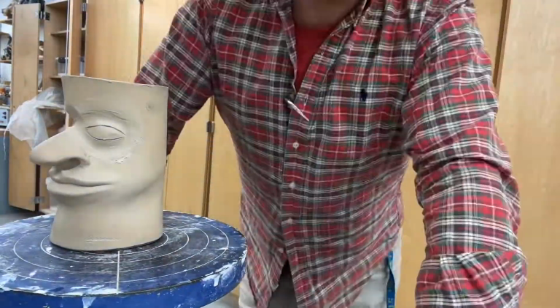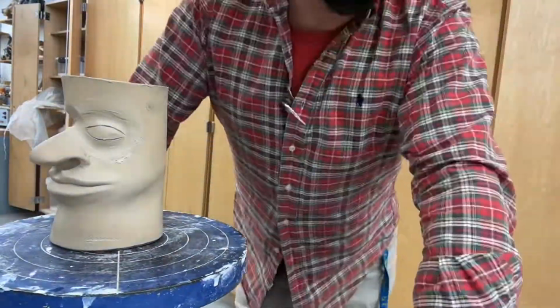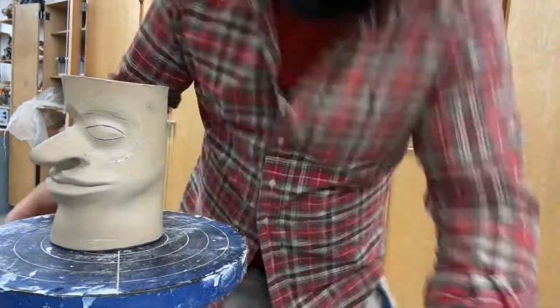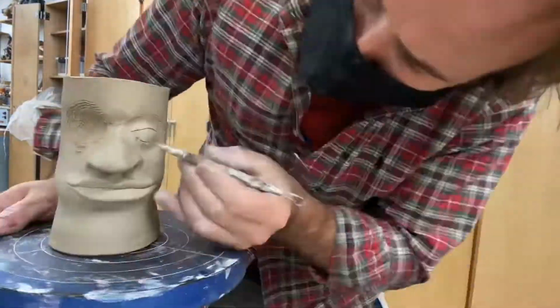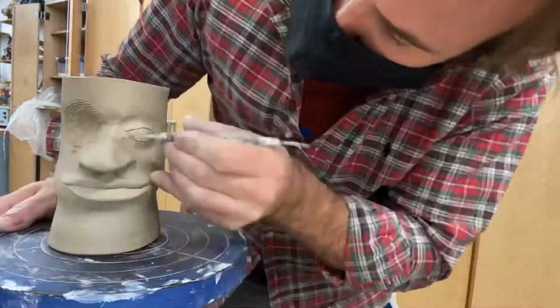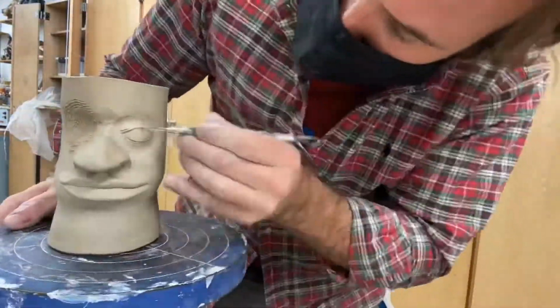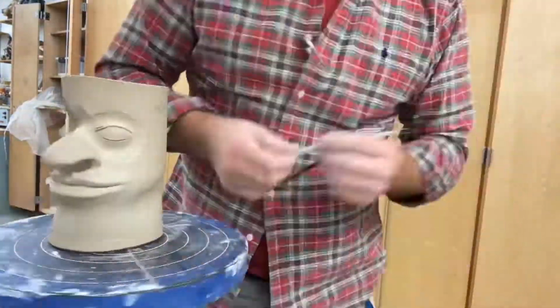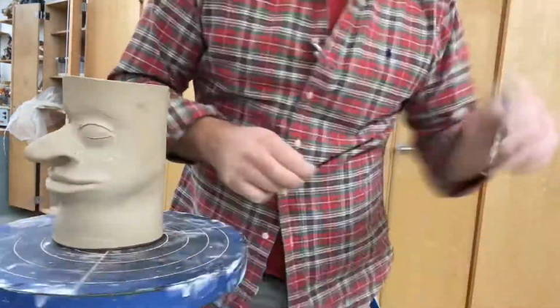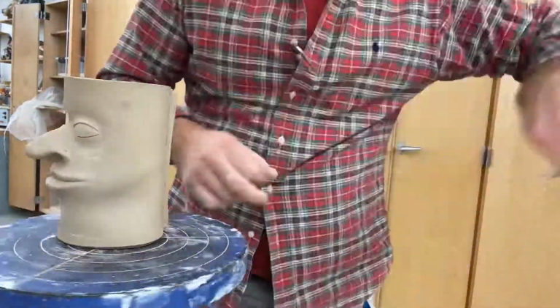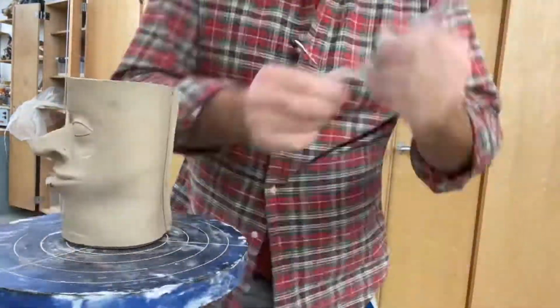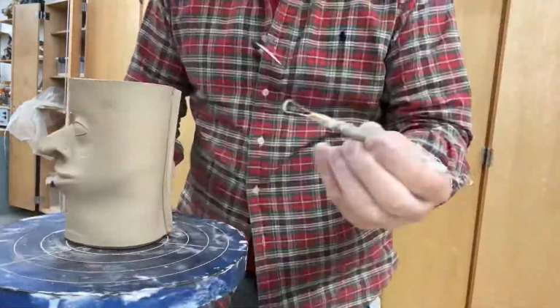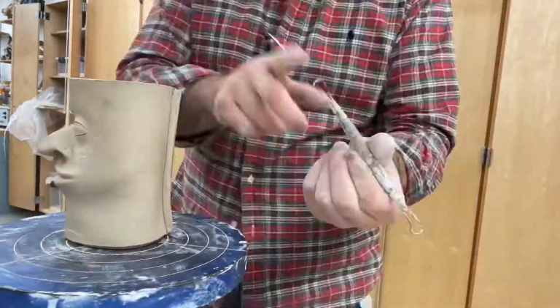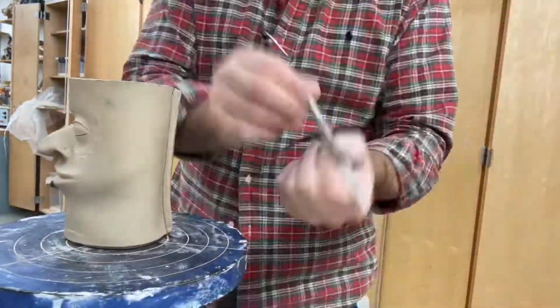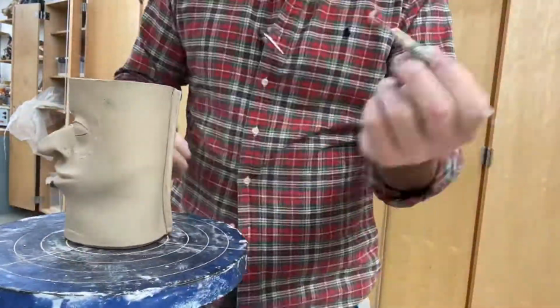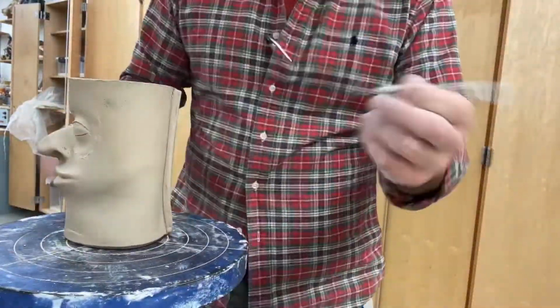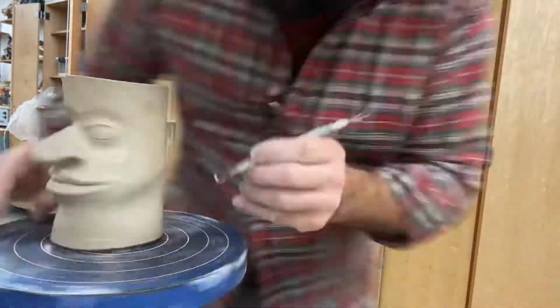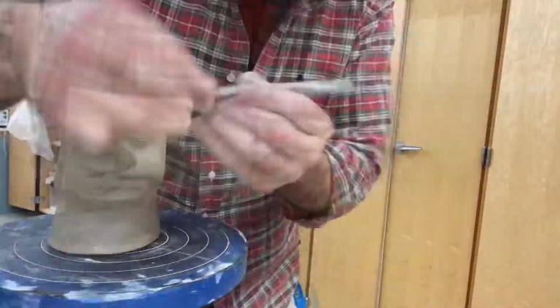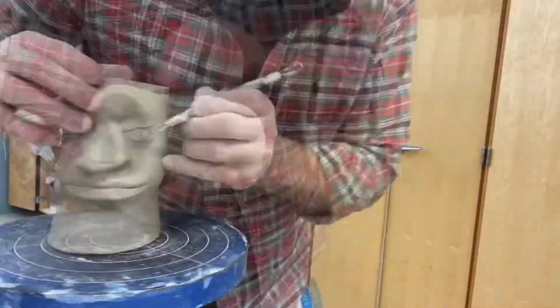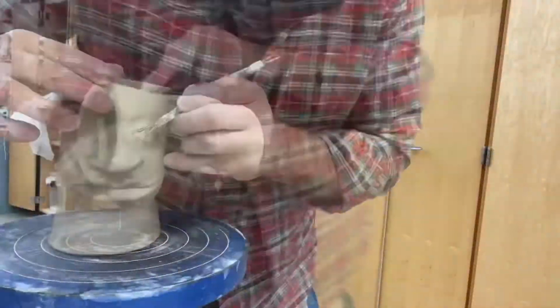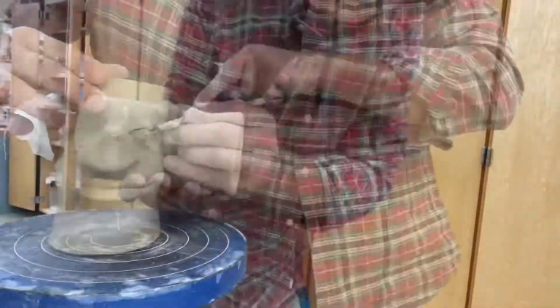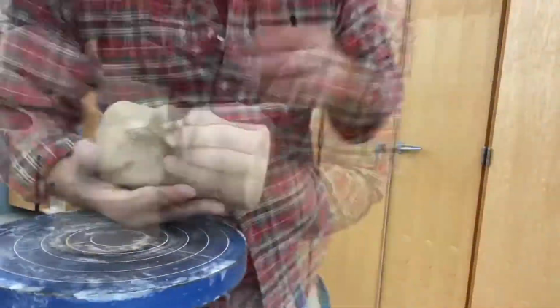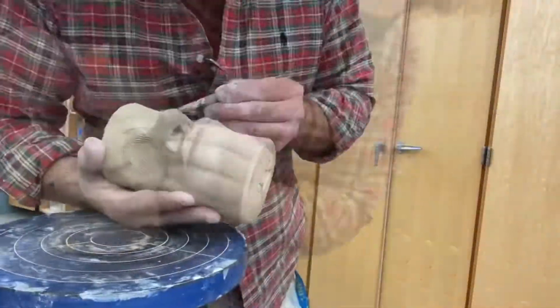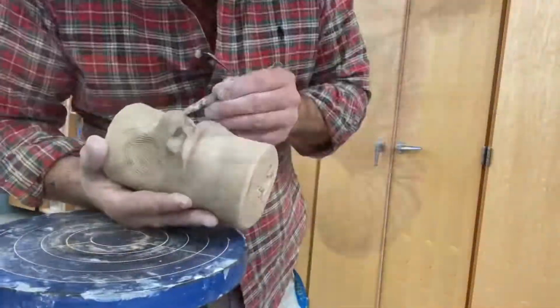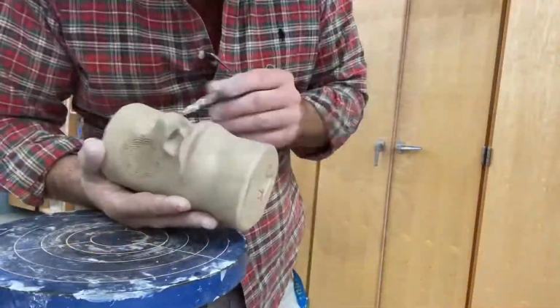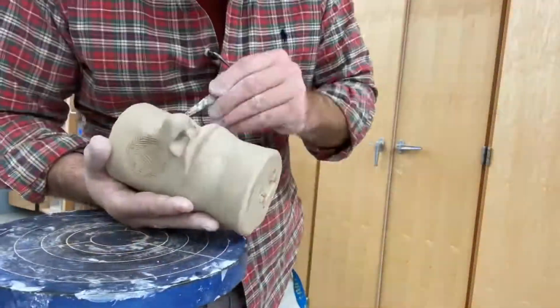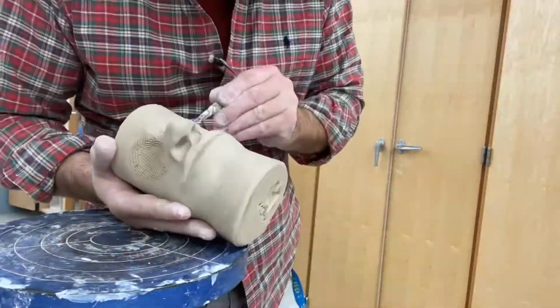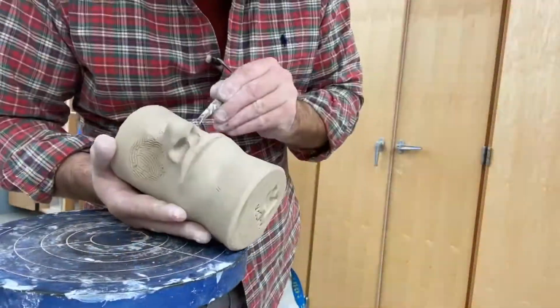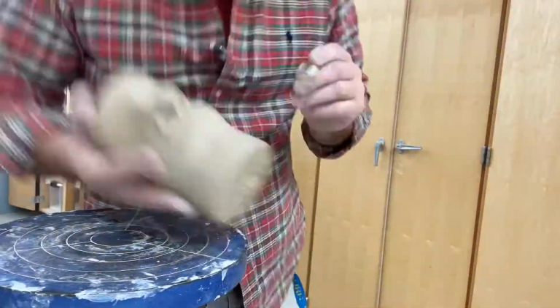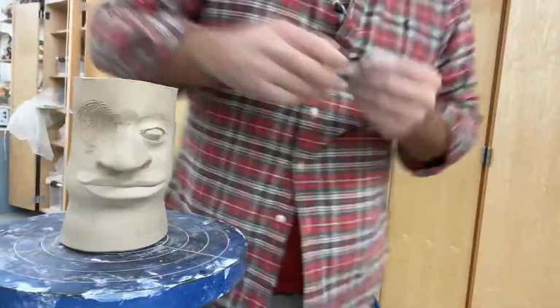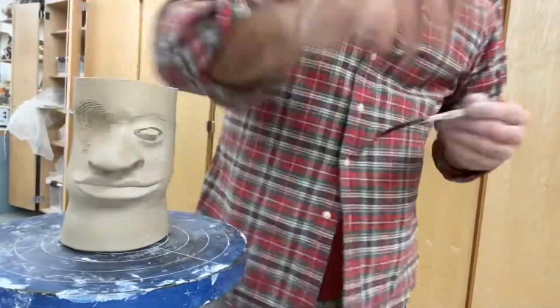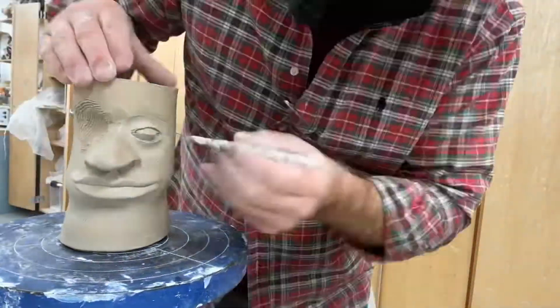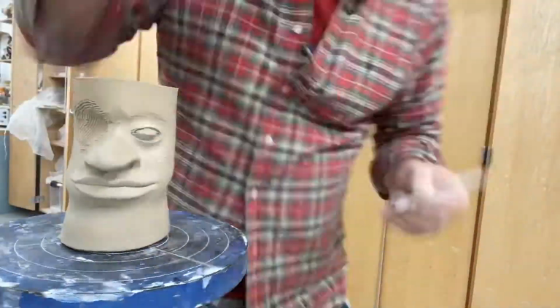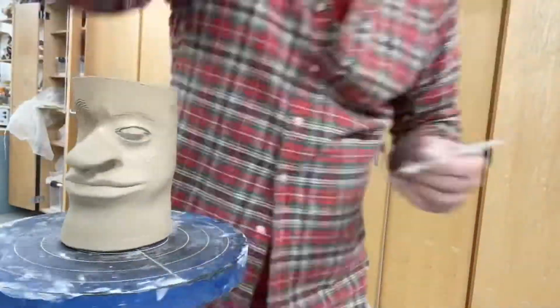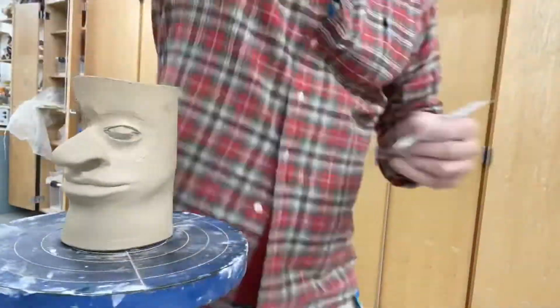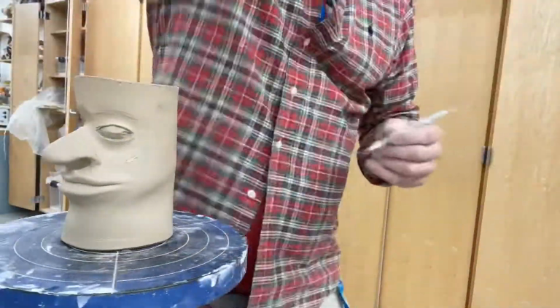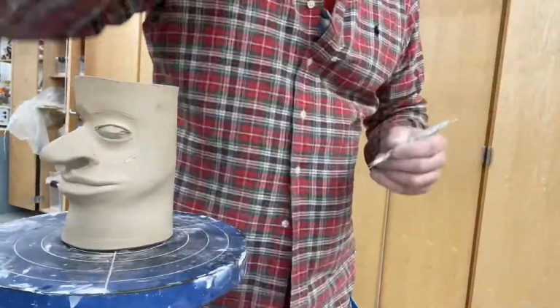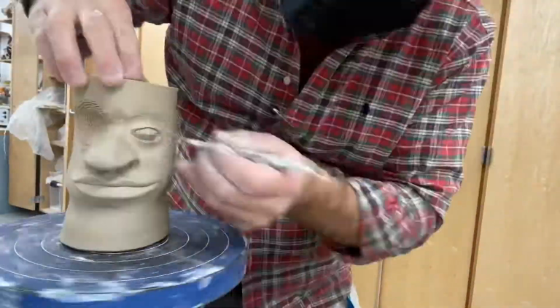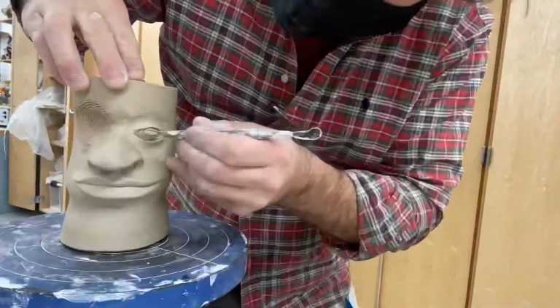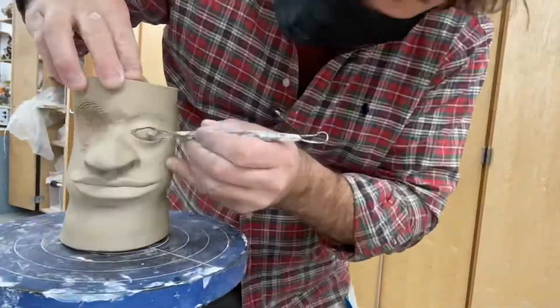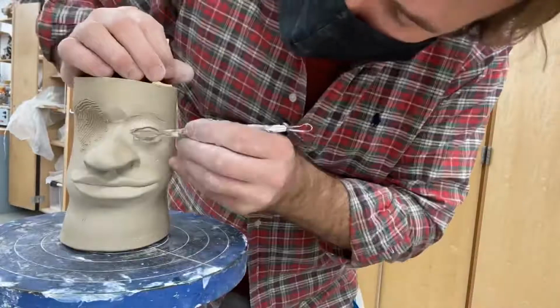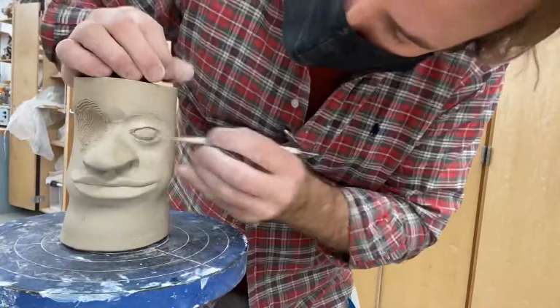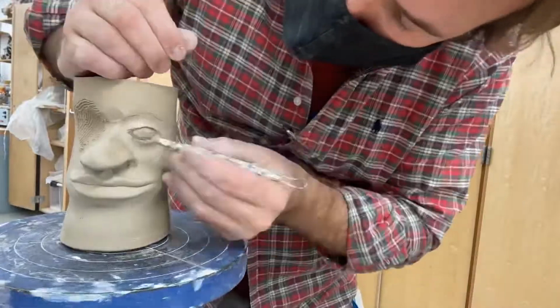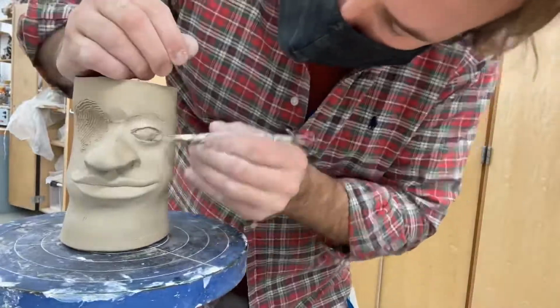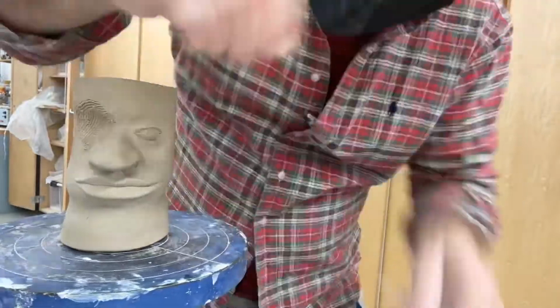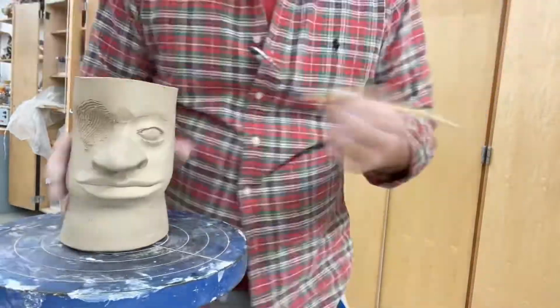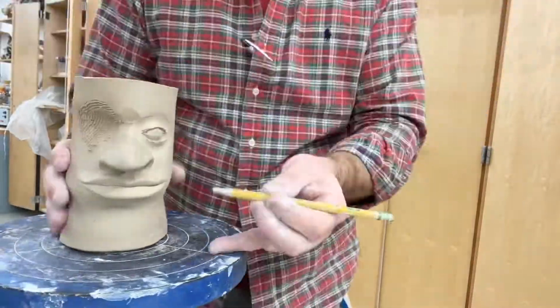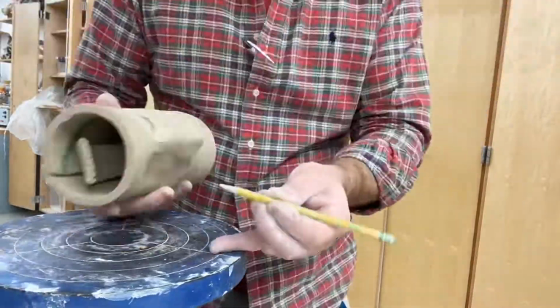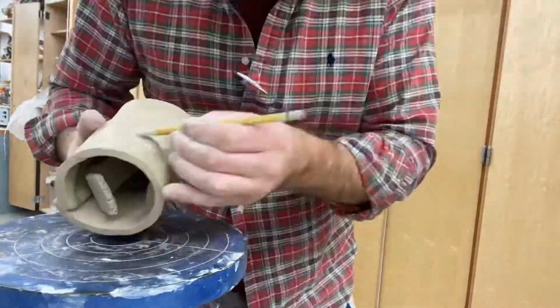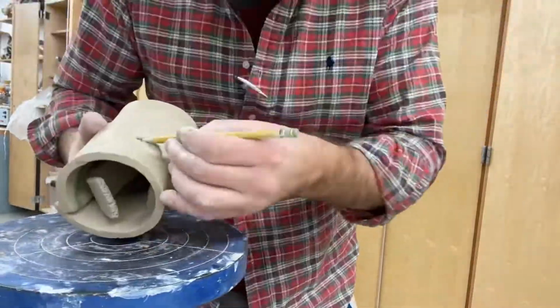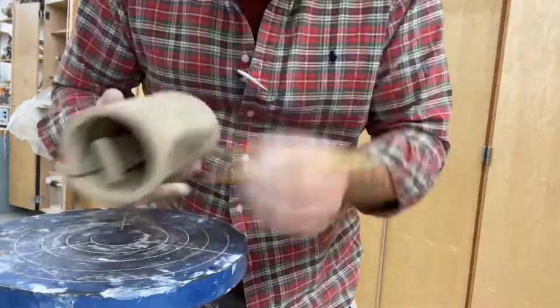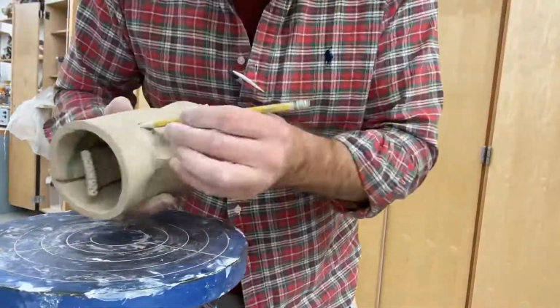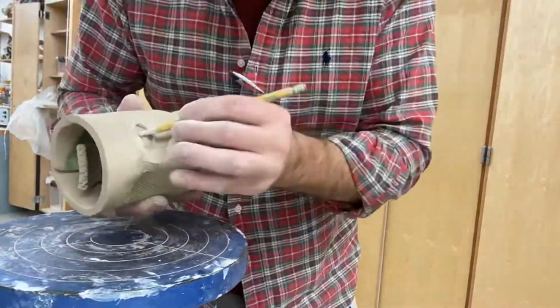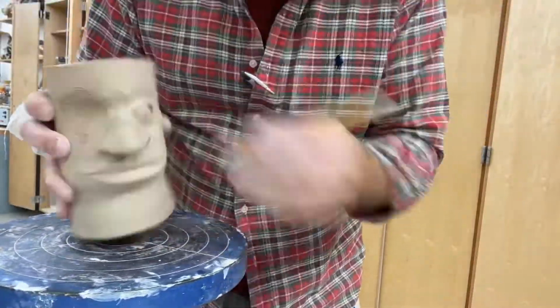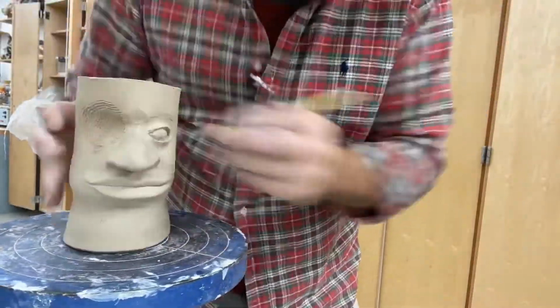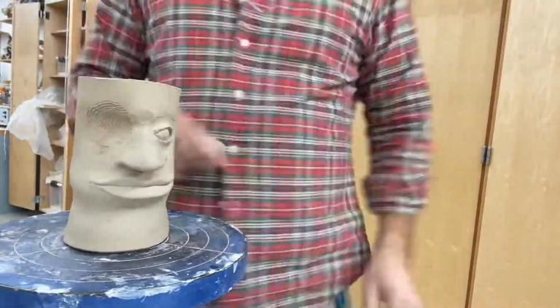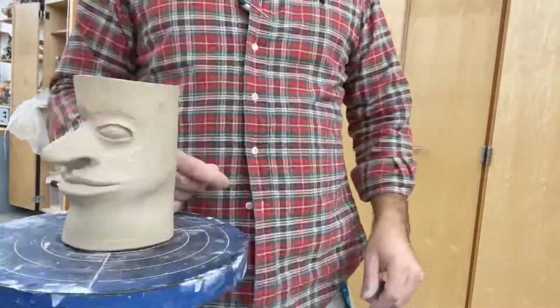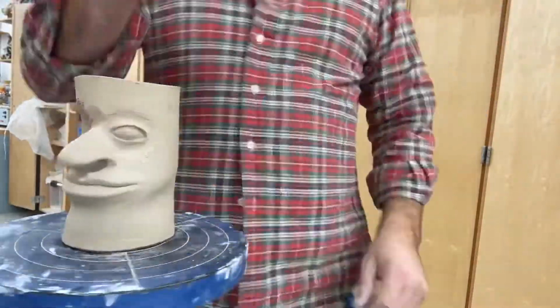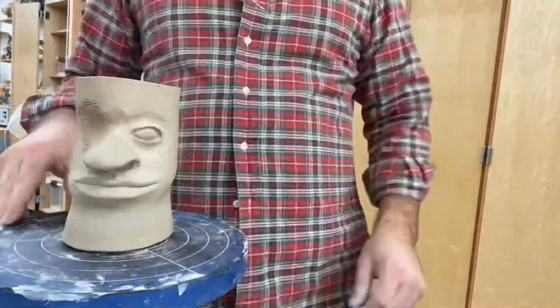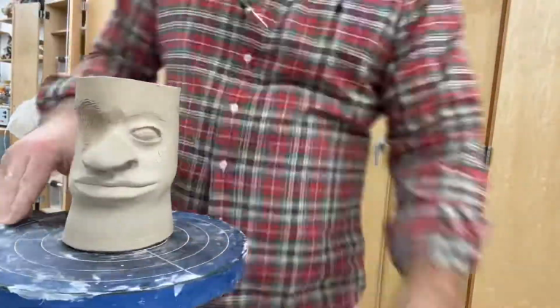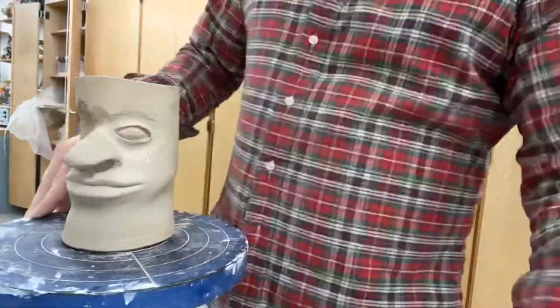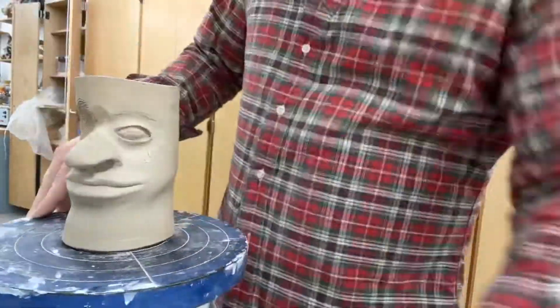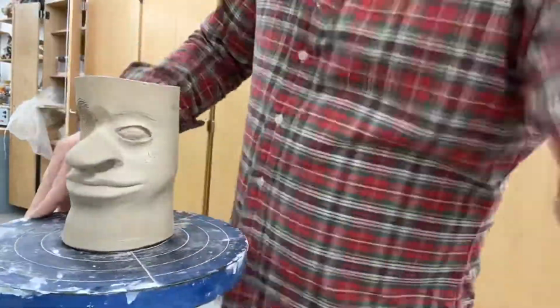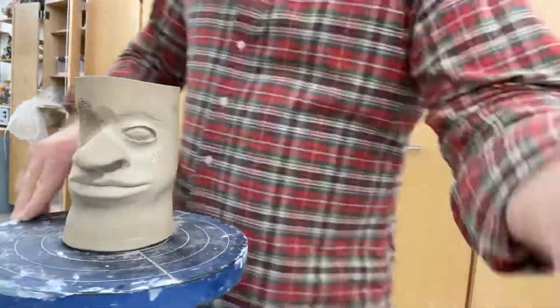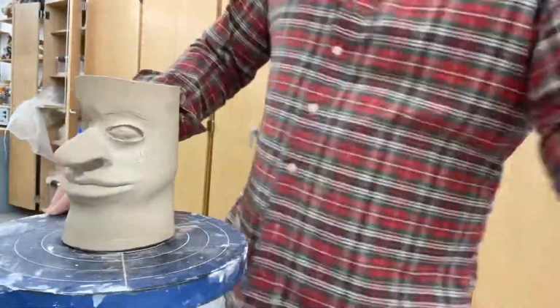Once it's blended in, we can draw the eye shape, the eye opening shape on, and then start to carve it out.